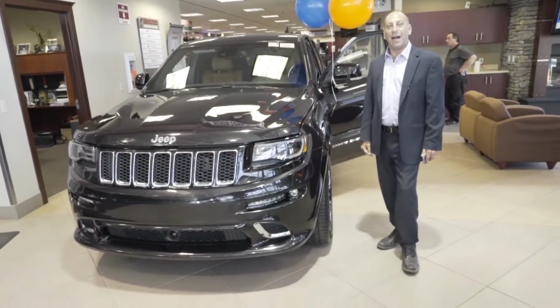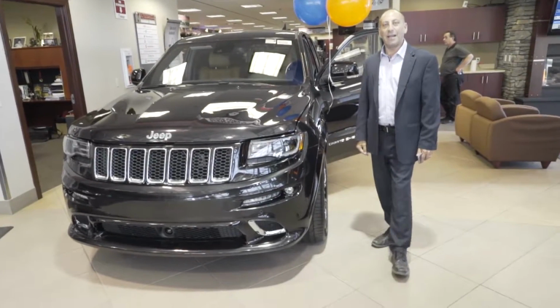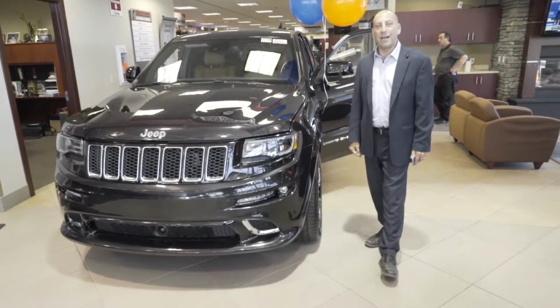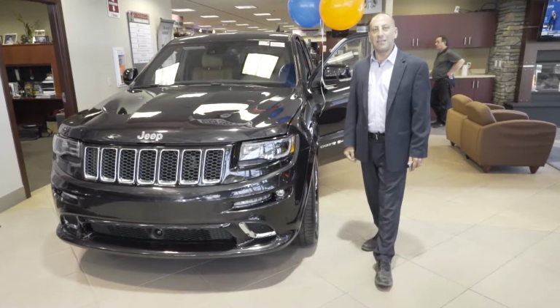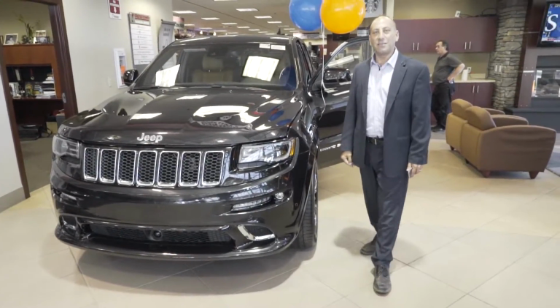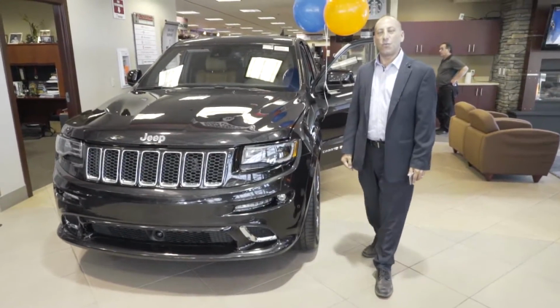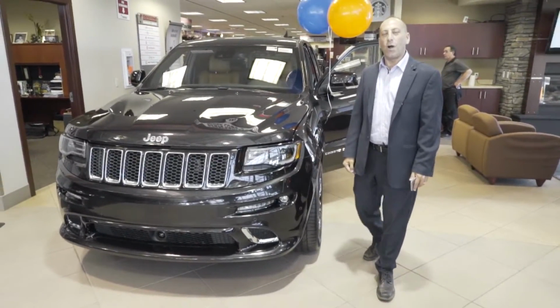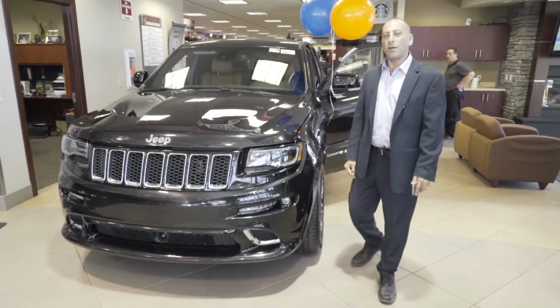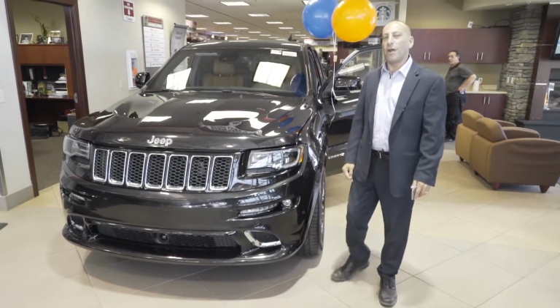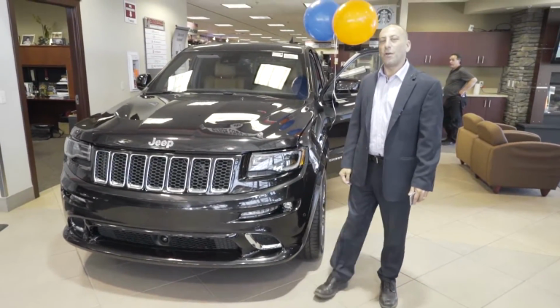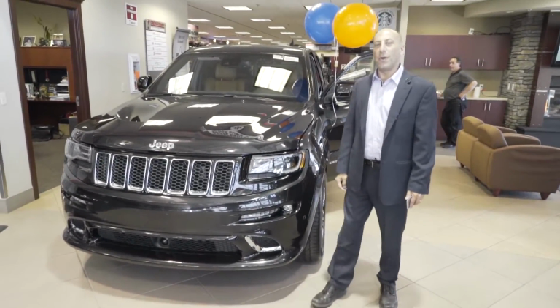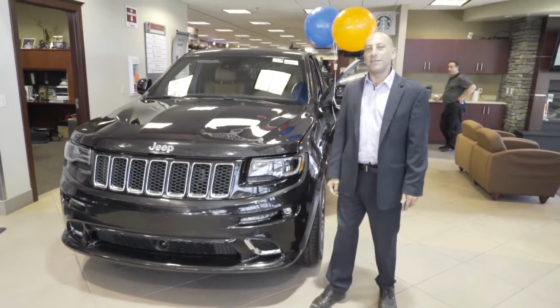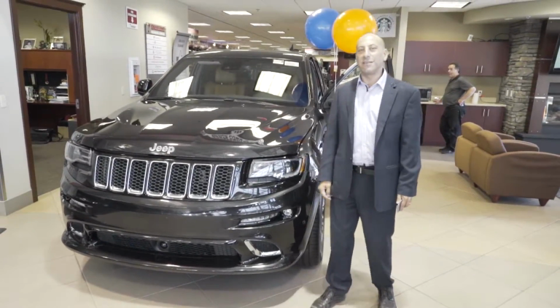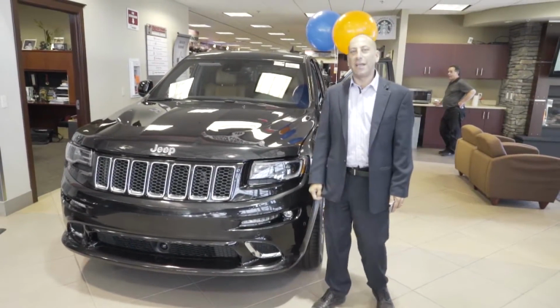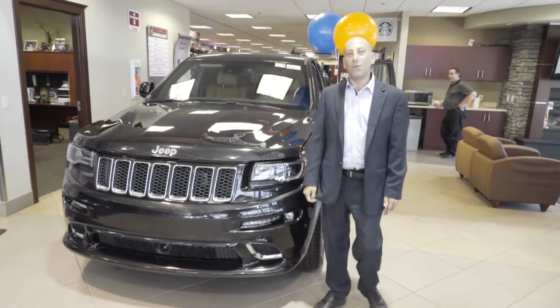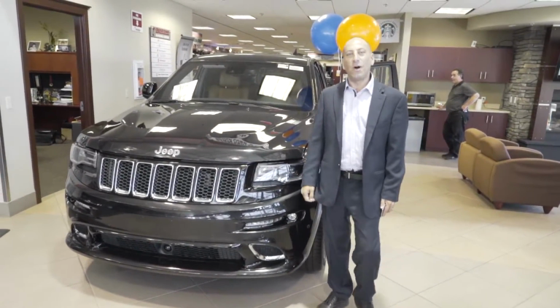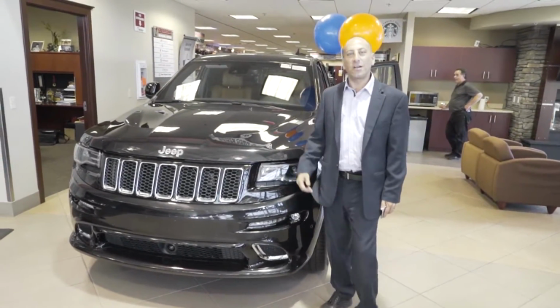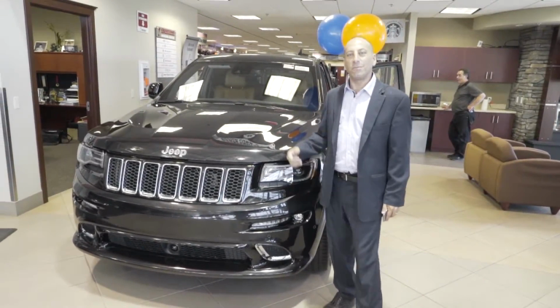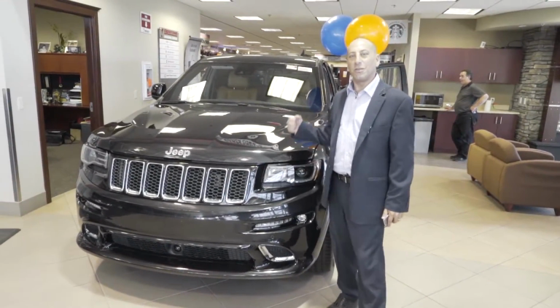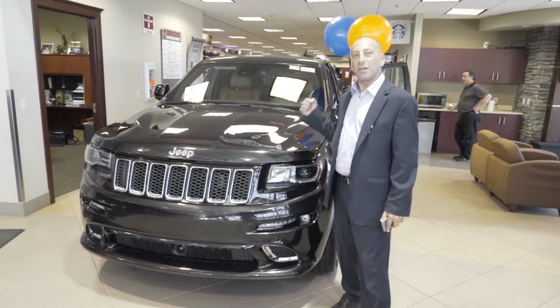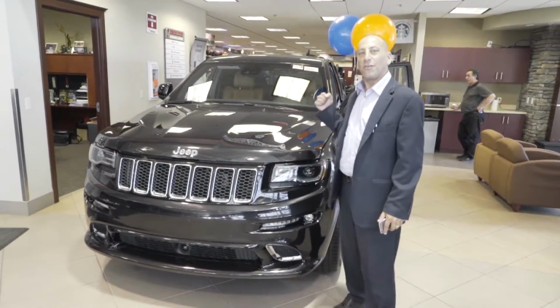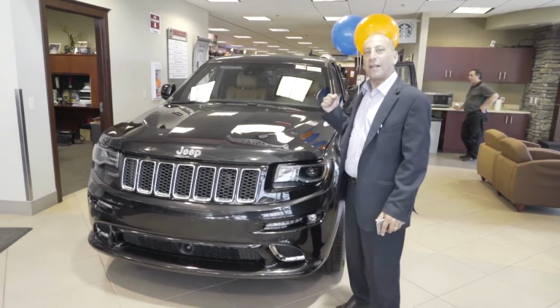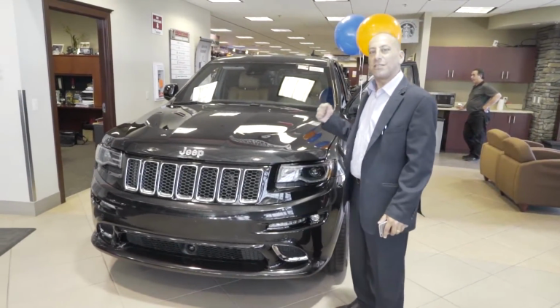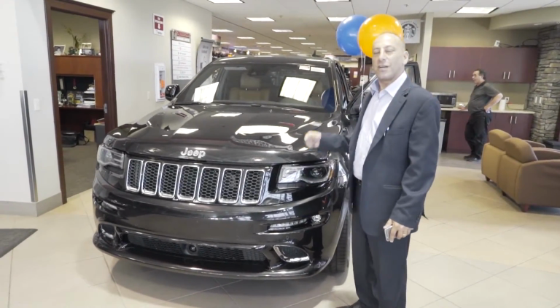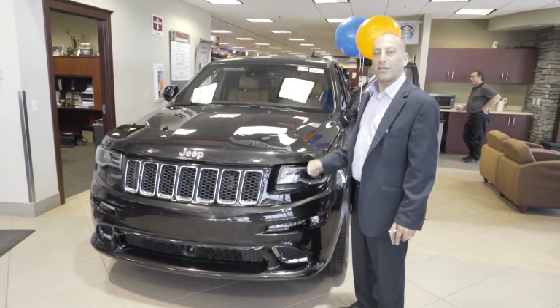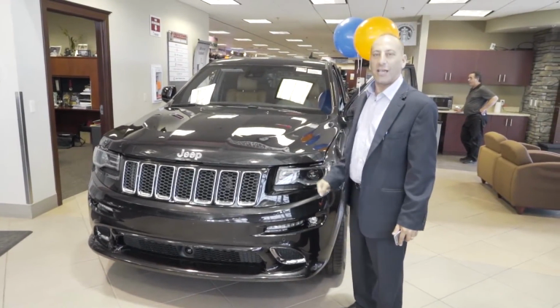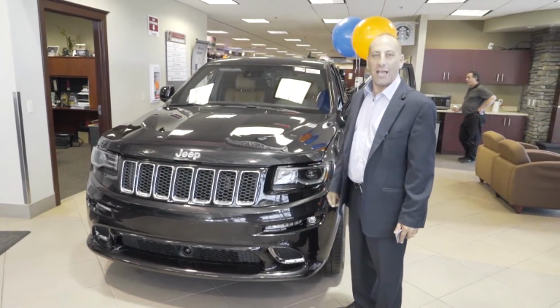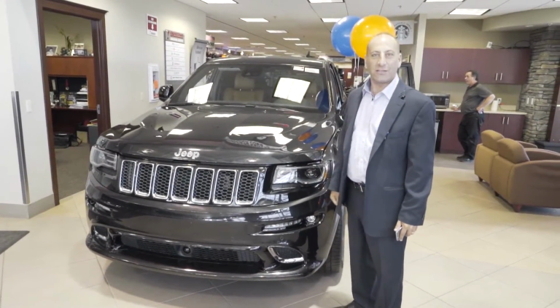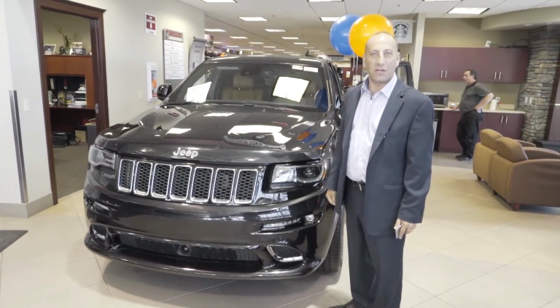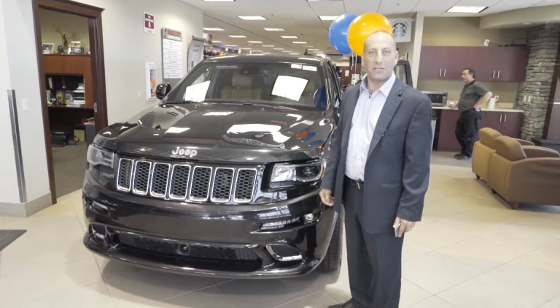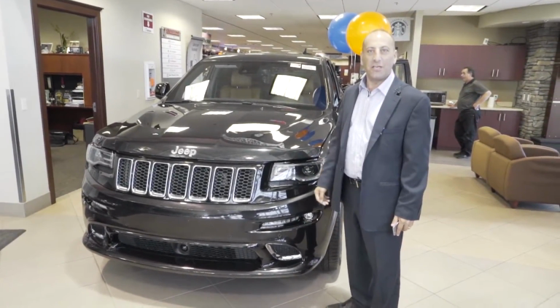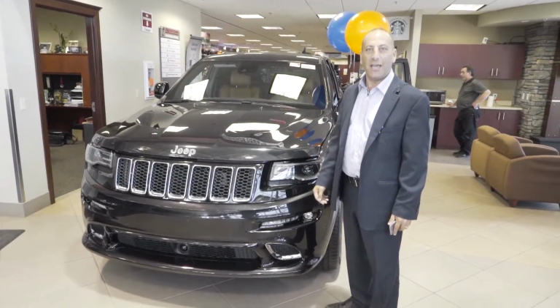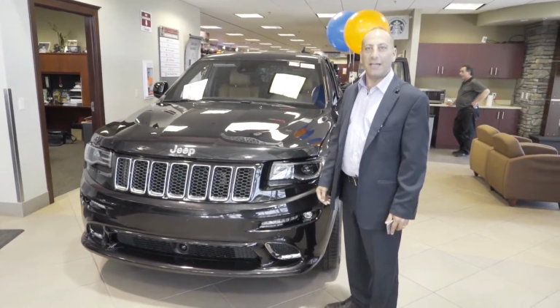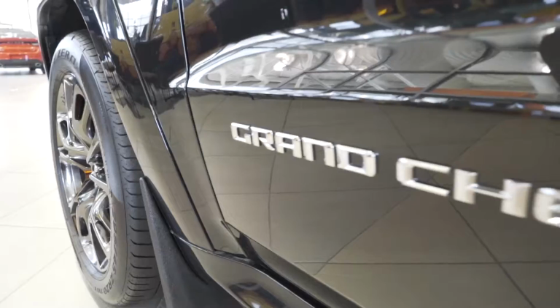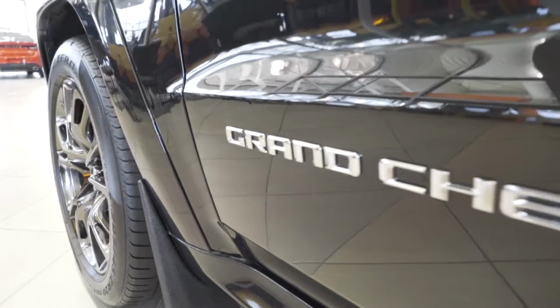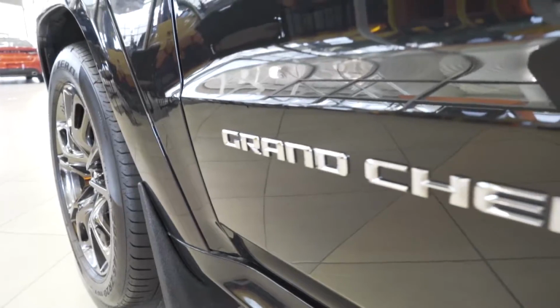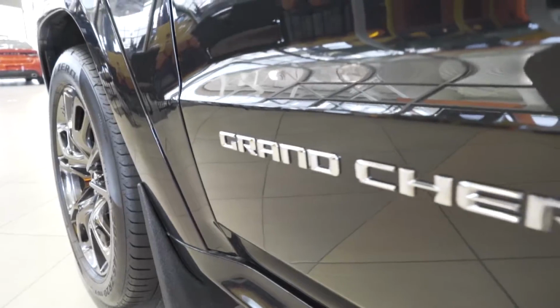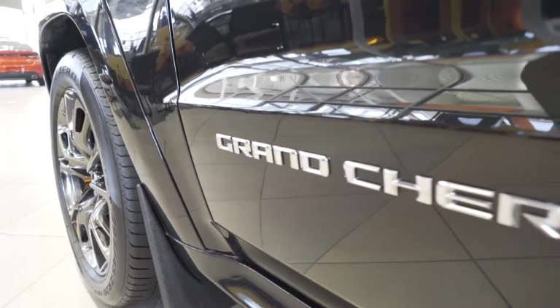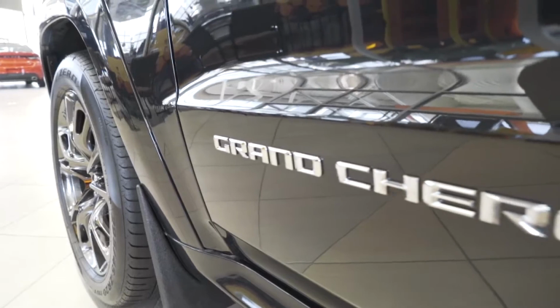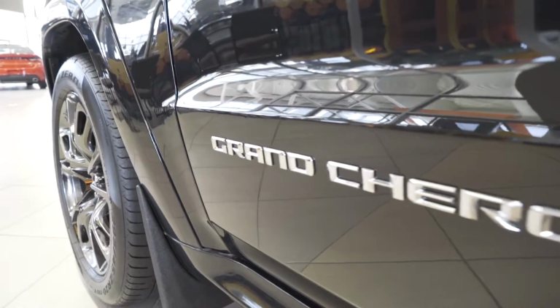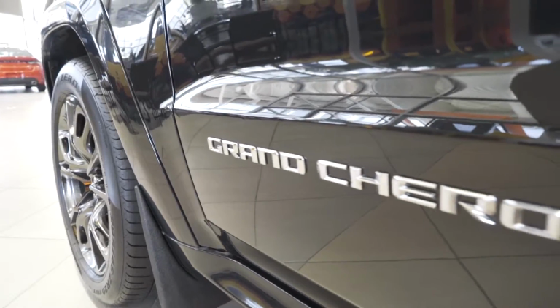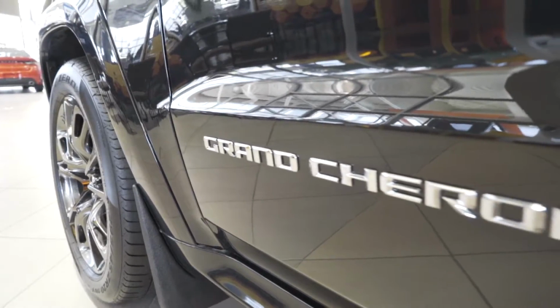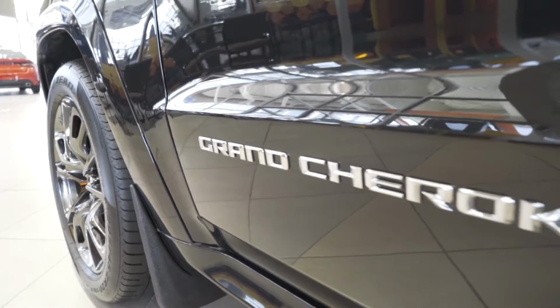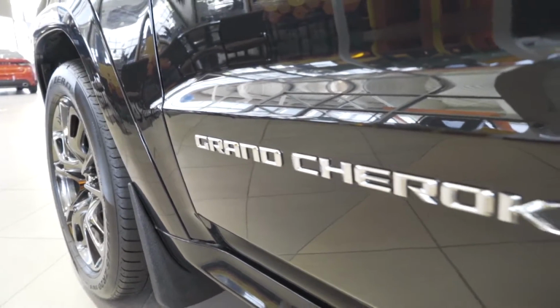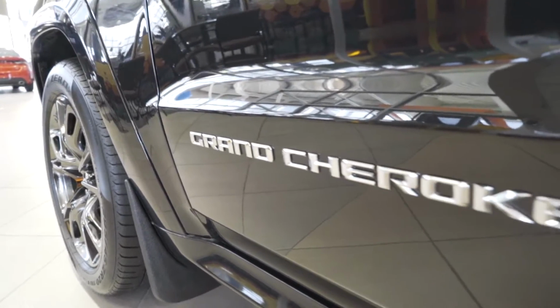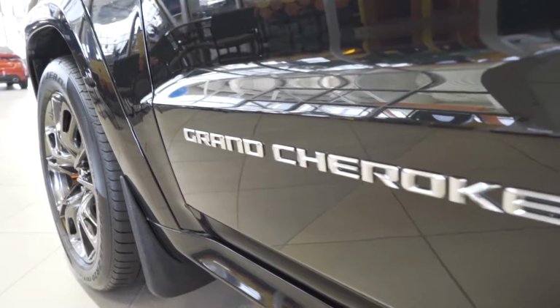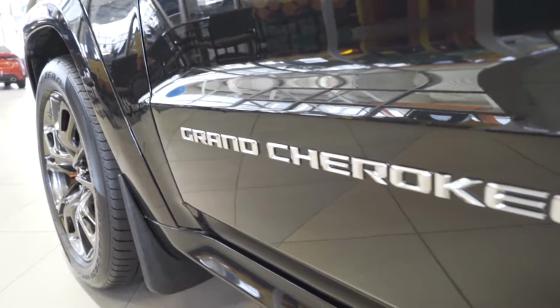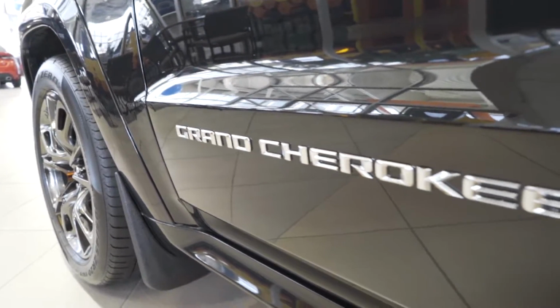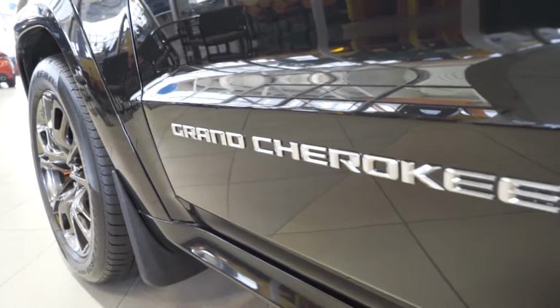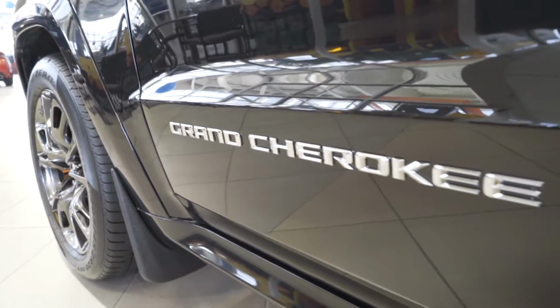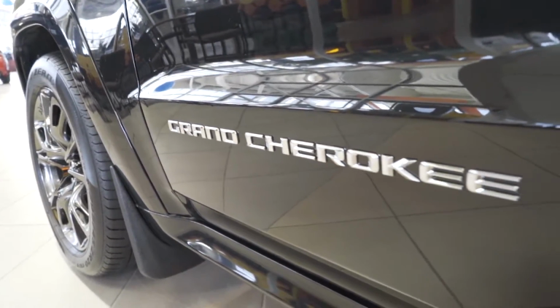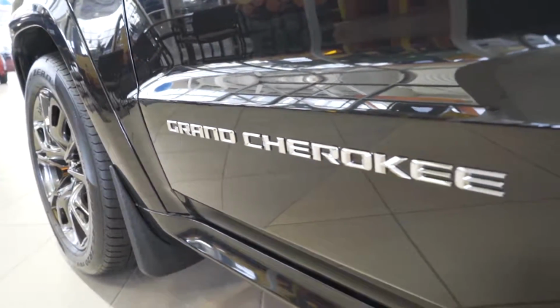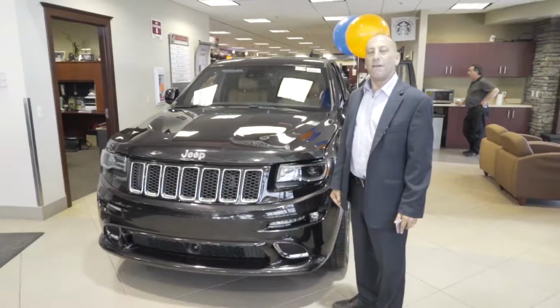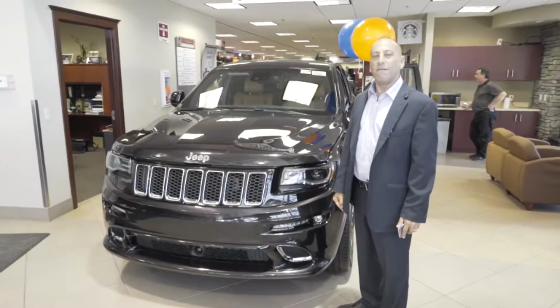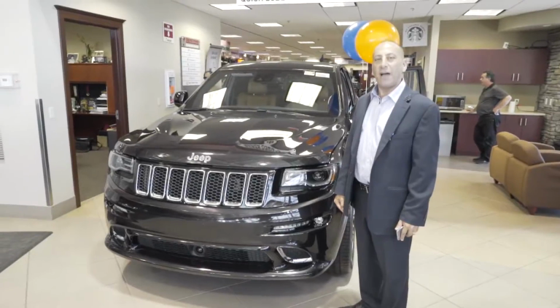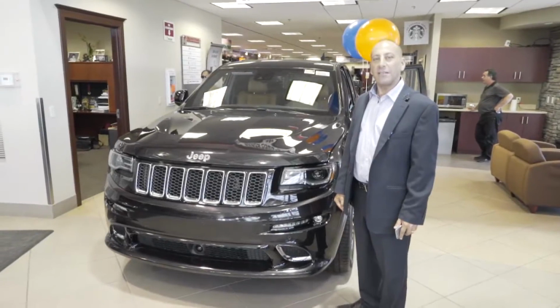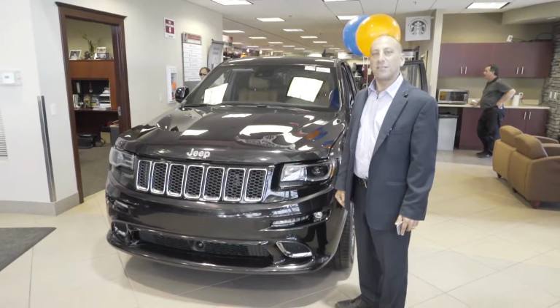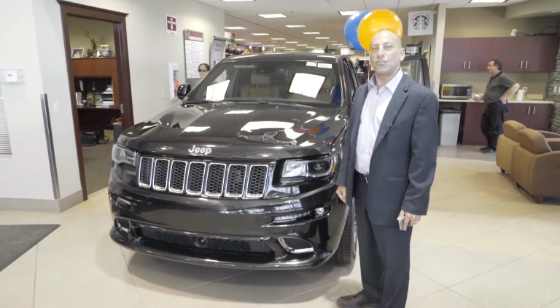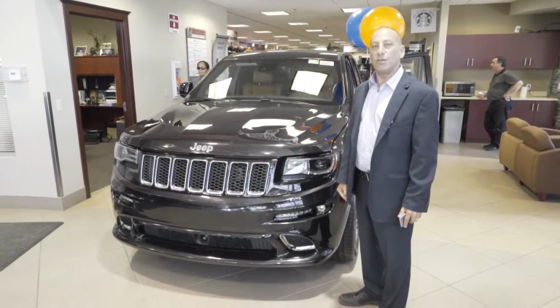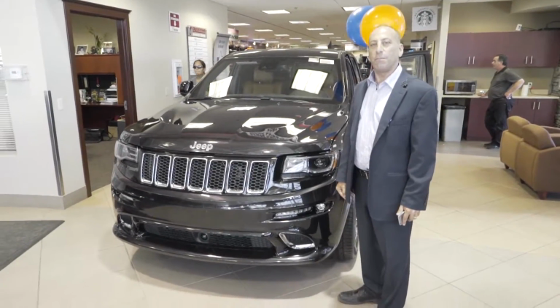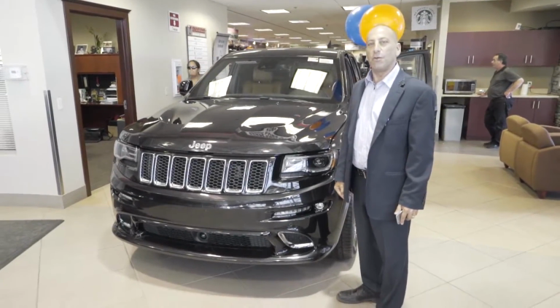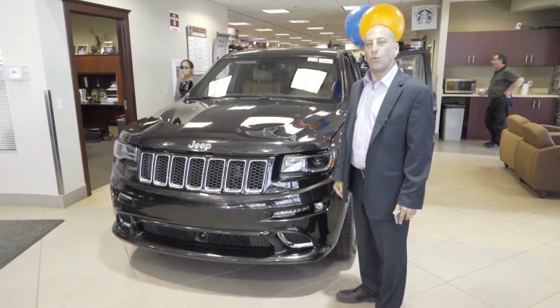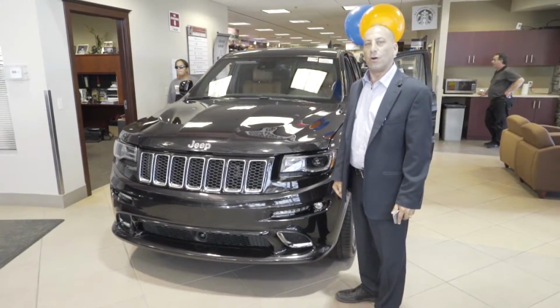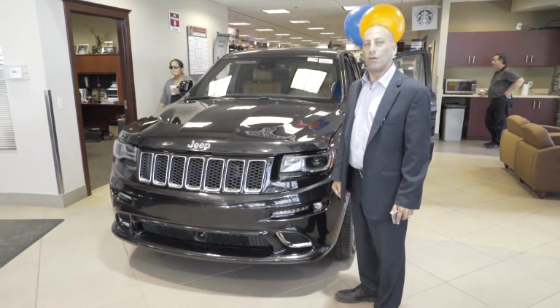Hi guys, it's Walk Around Wednesday. Welcome to the Grand Cherokee SRT8 — 475 horsepower, the fastest Jeep in the world.